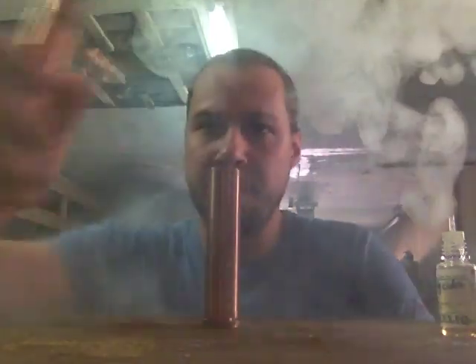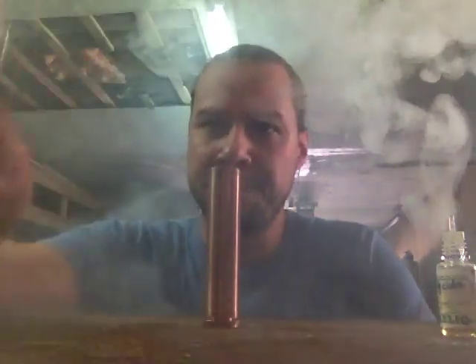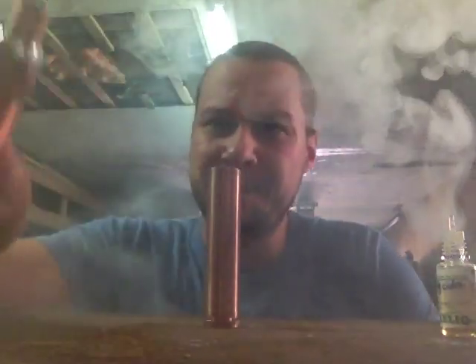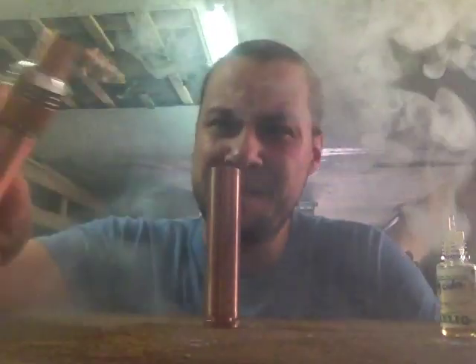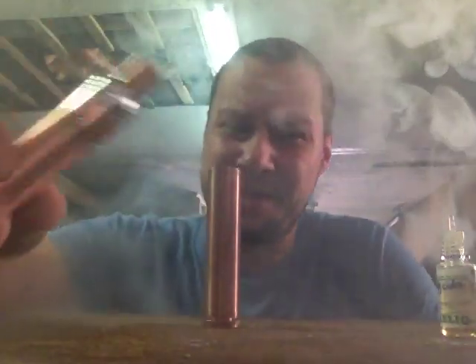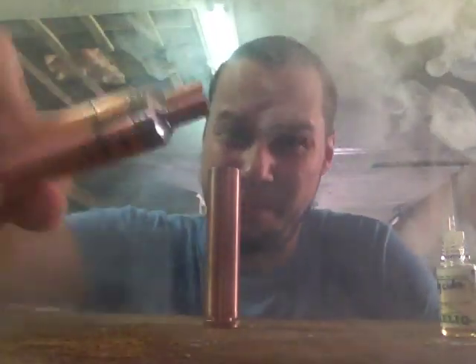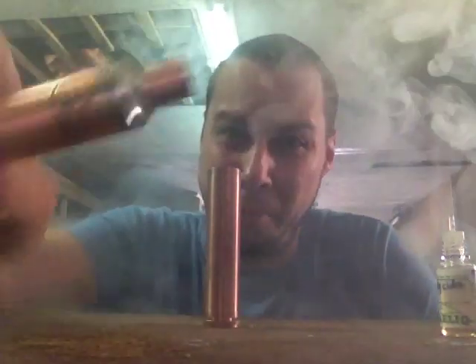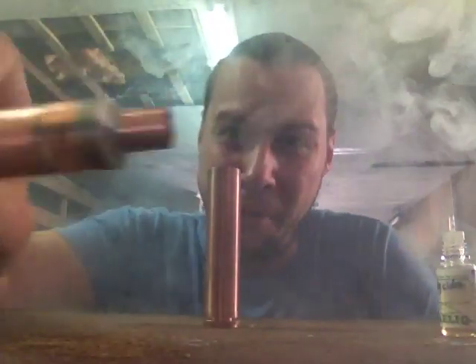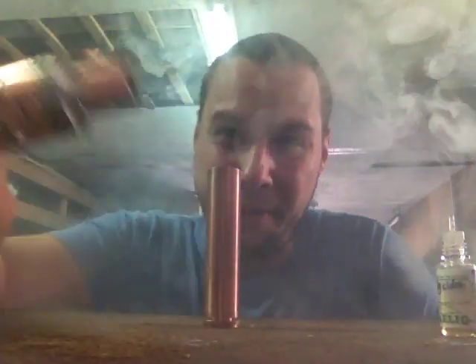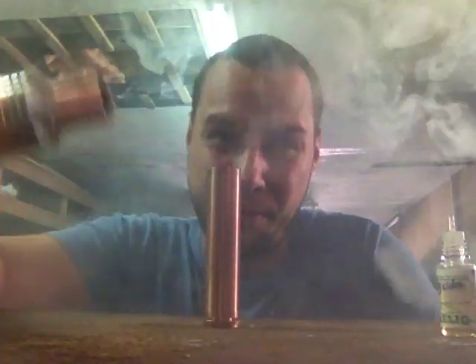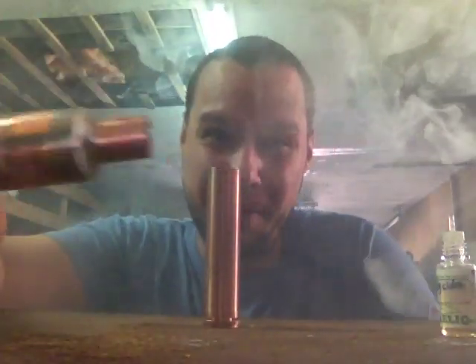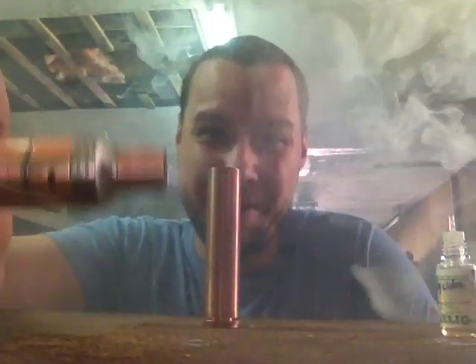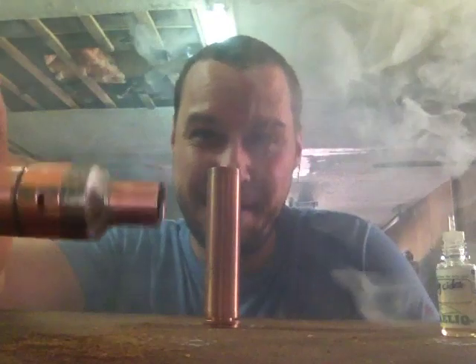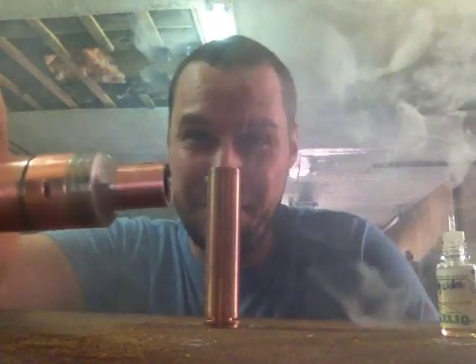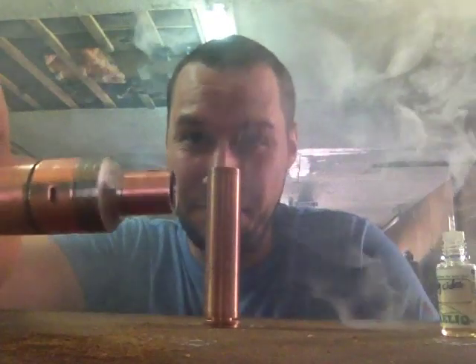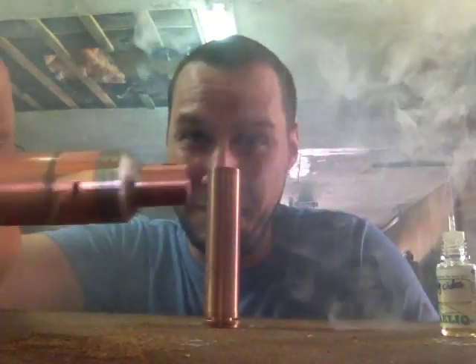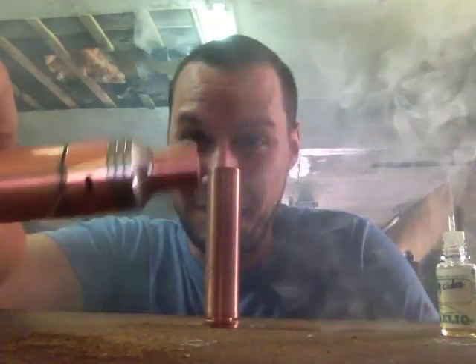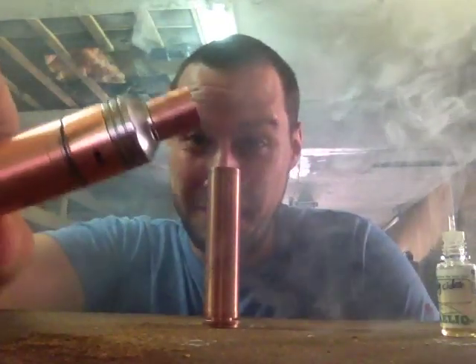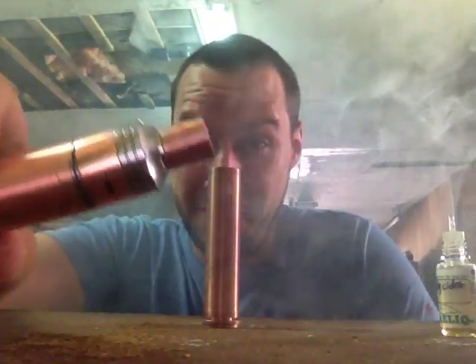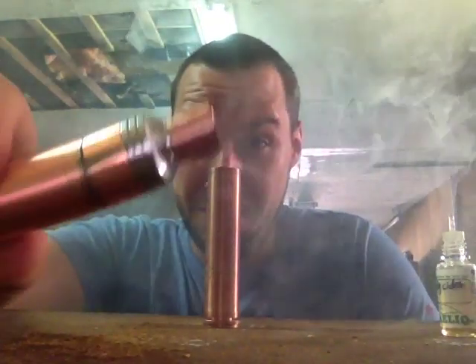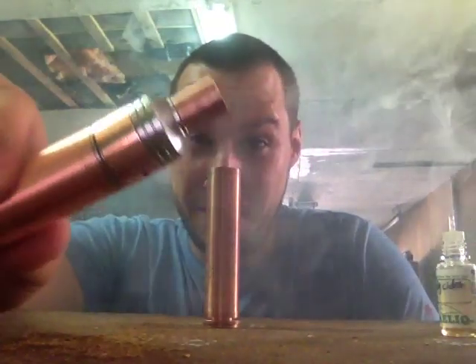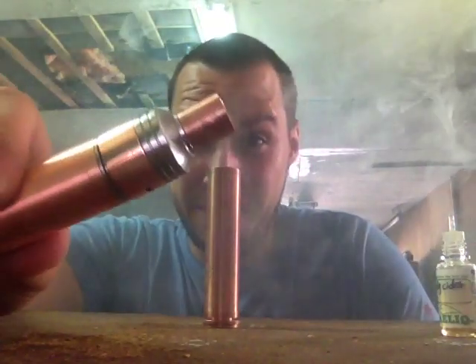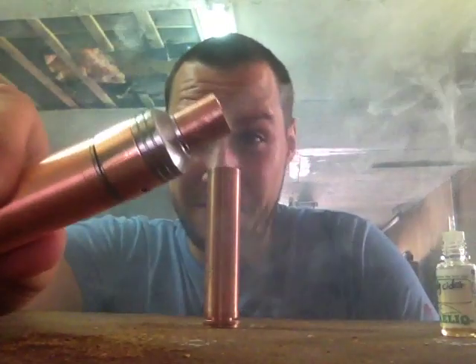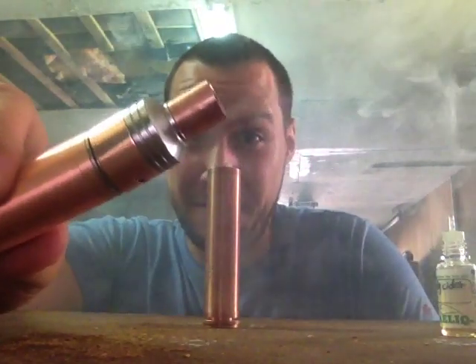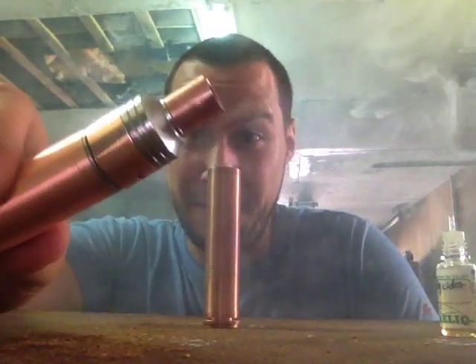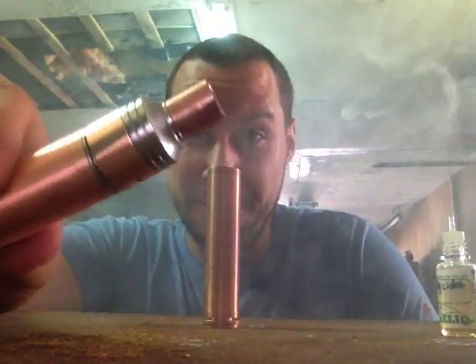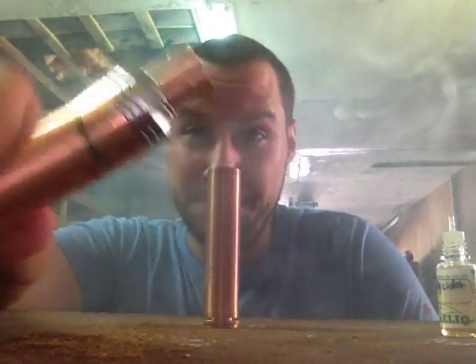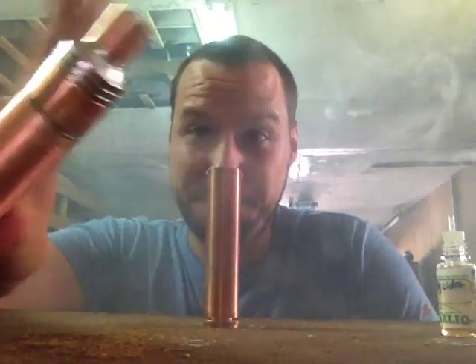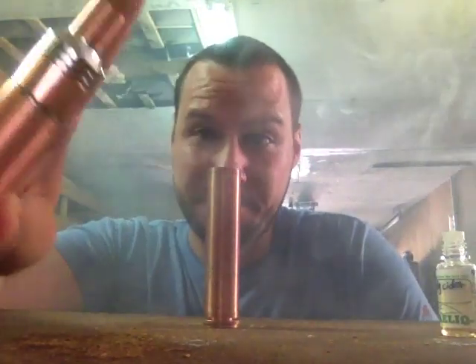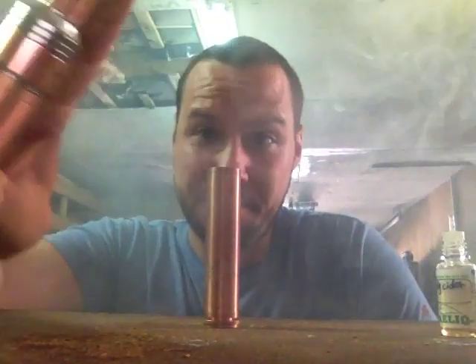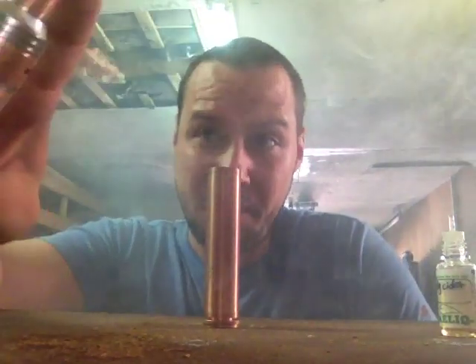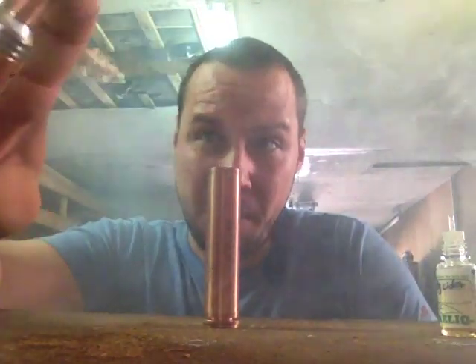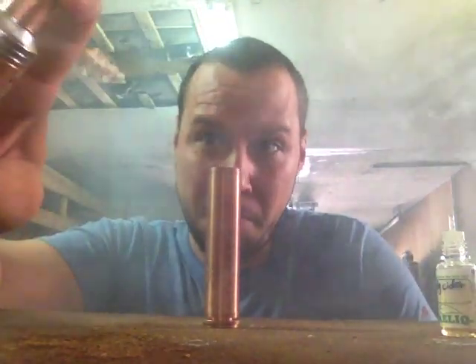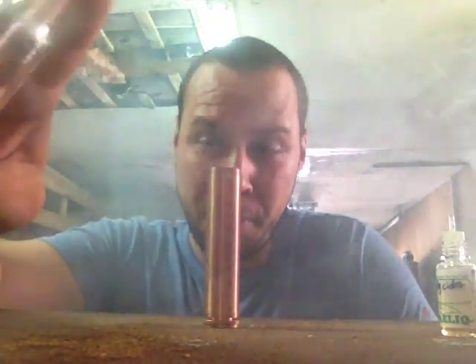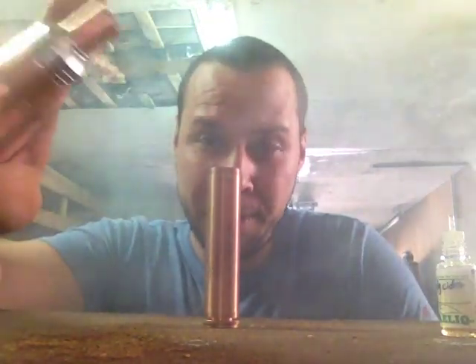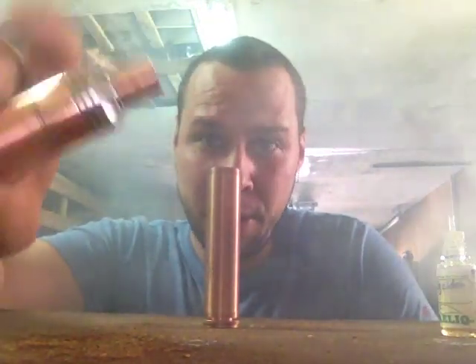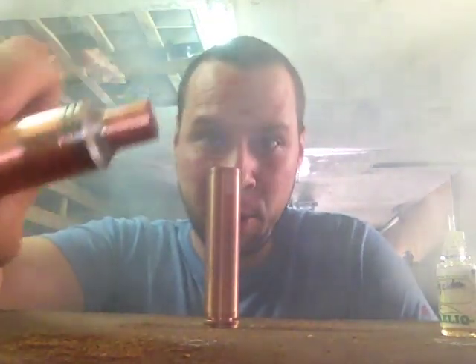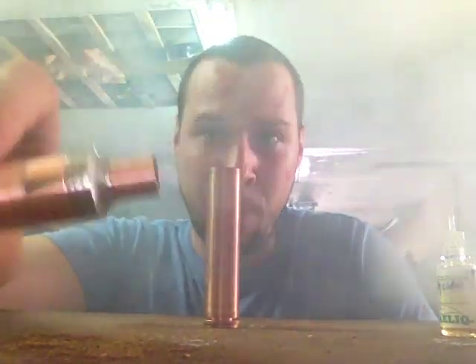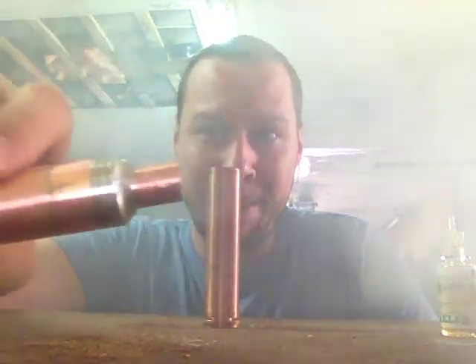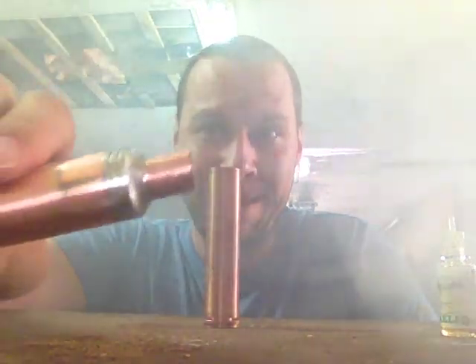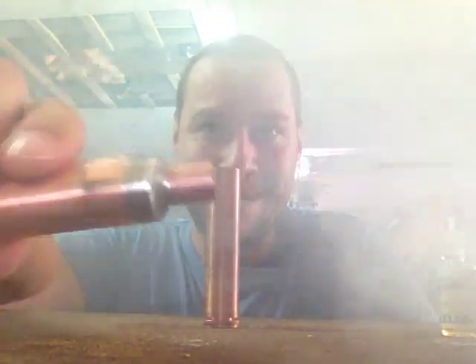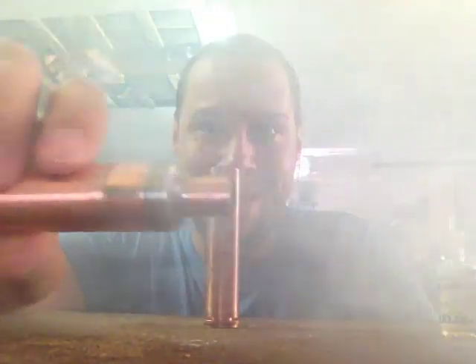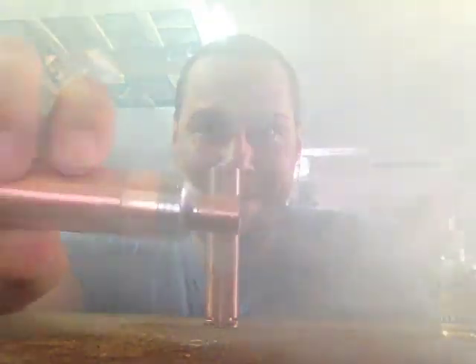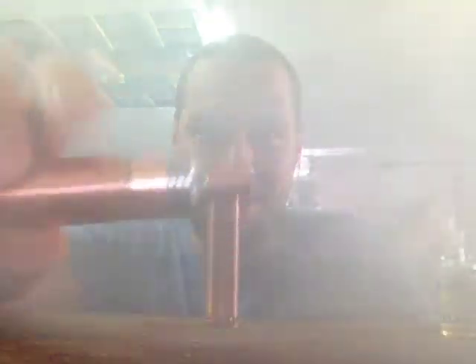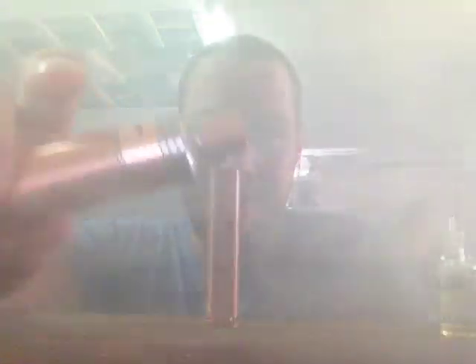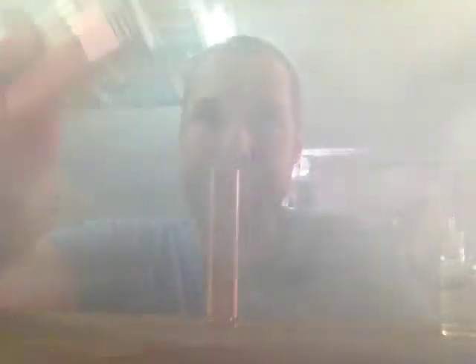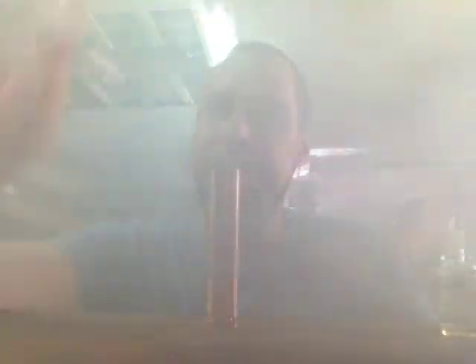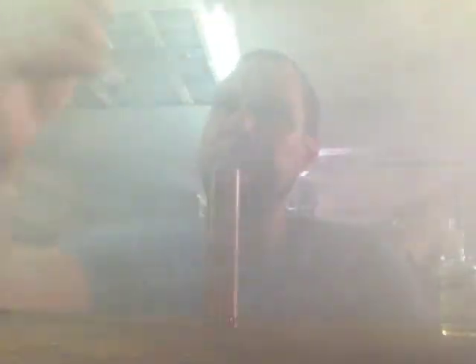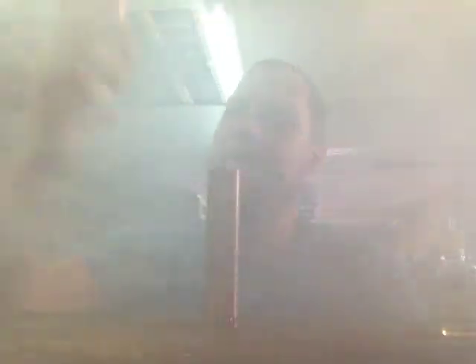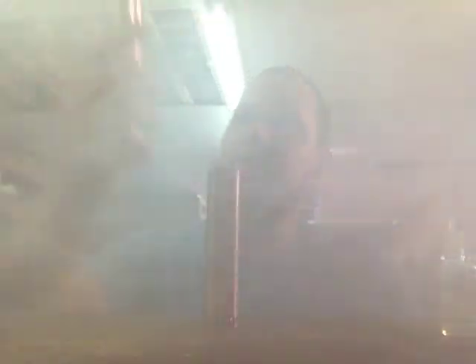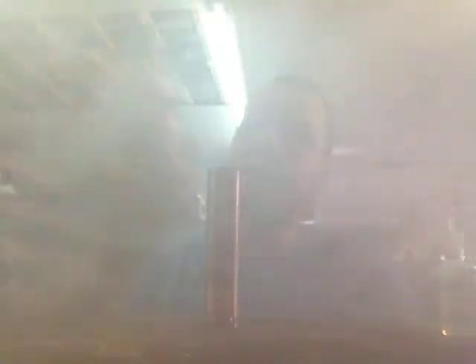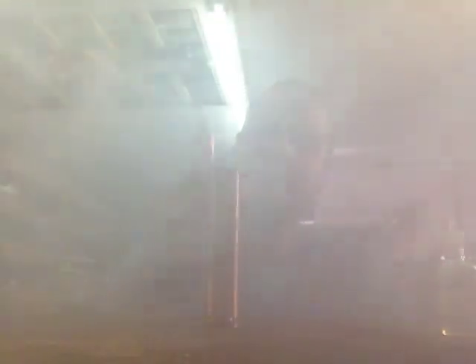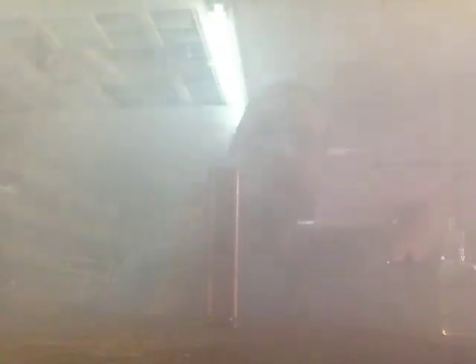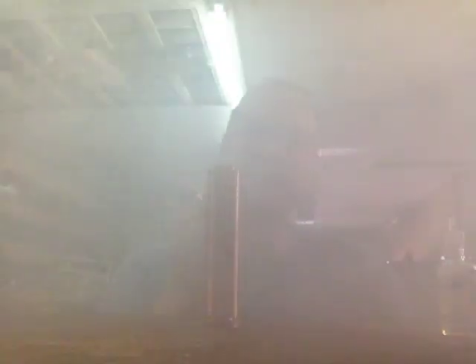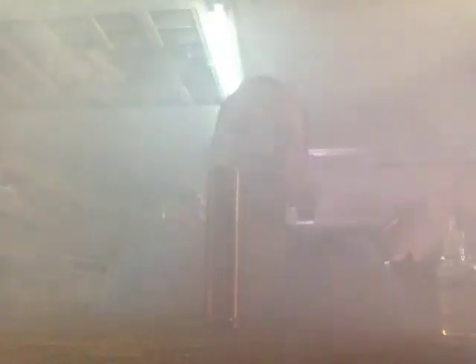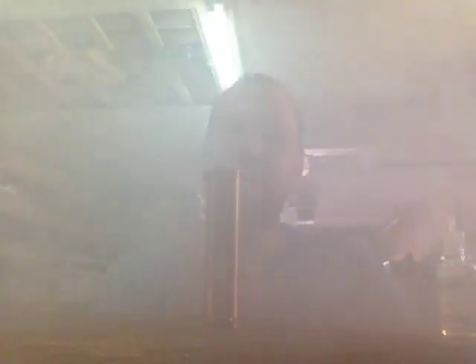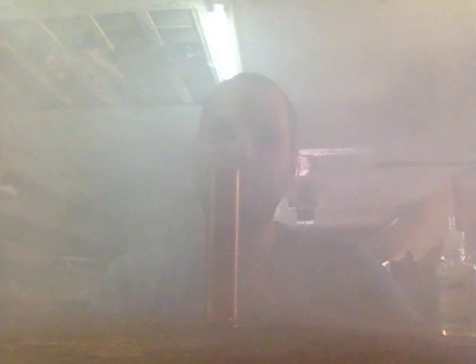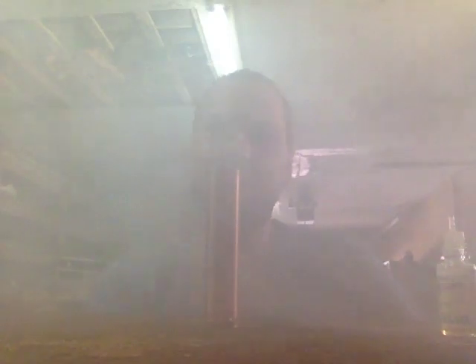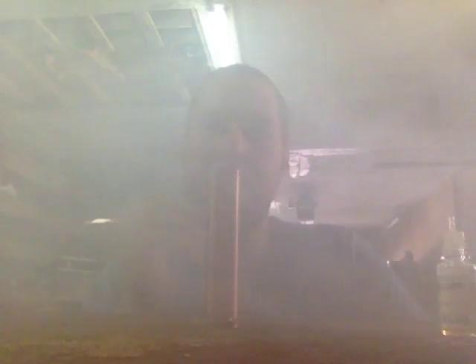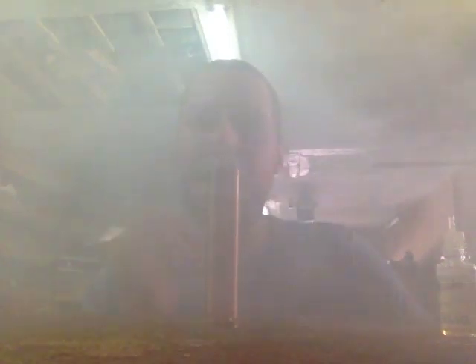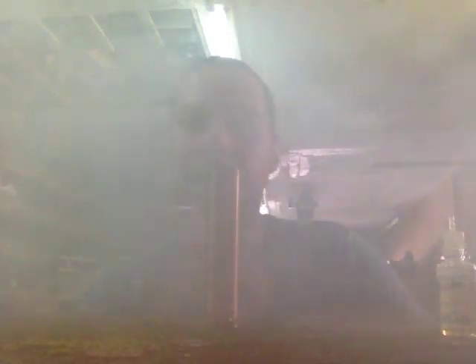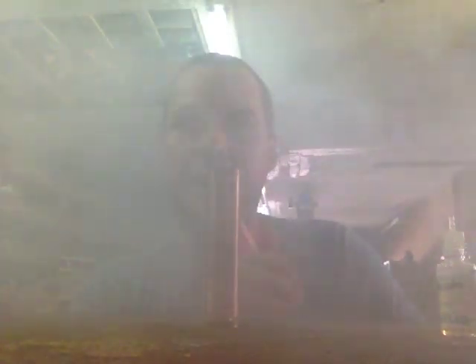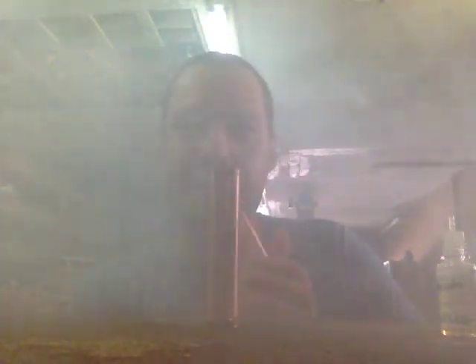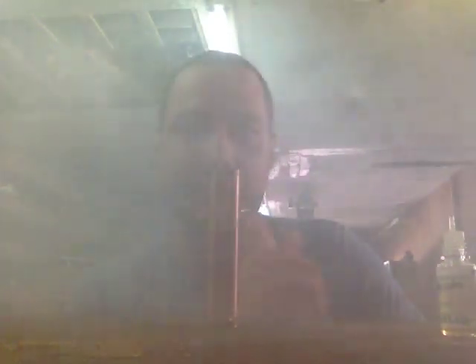This is a 0.27 ohm build in here, by the way, and it vapes awesome.